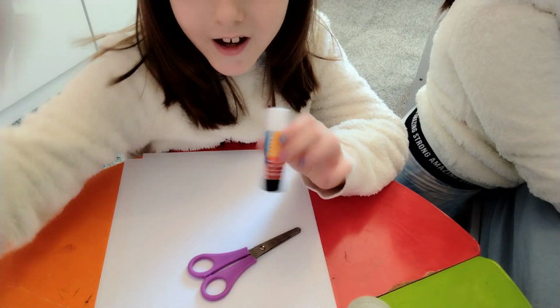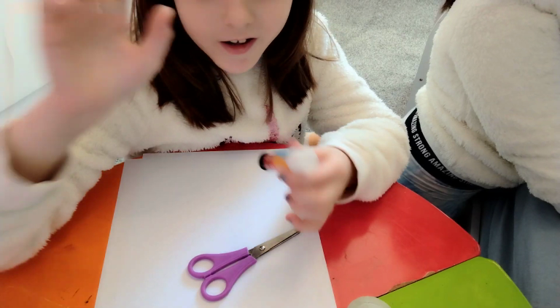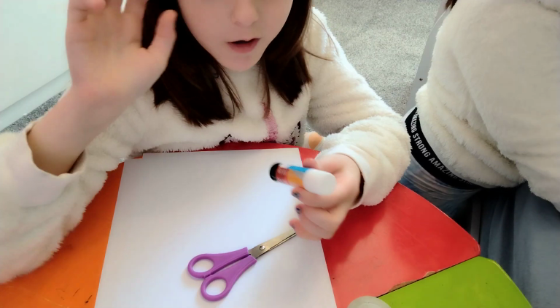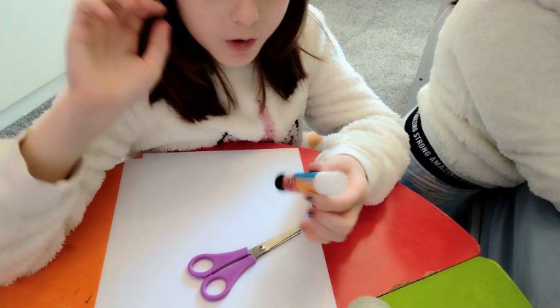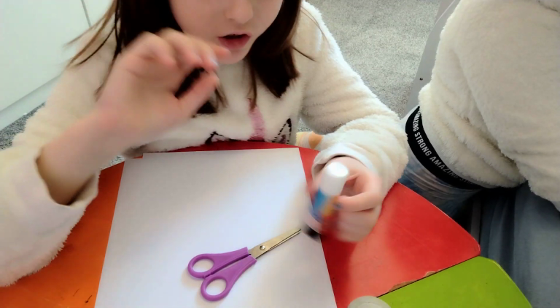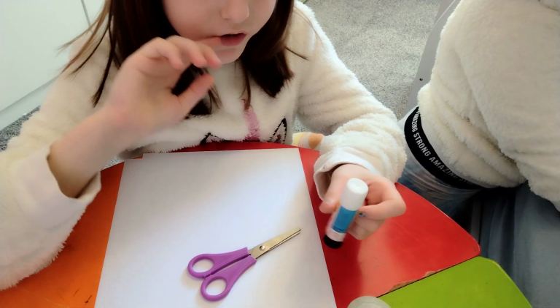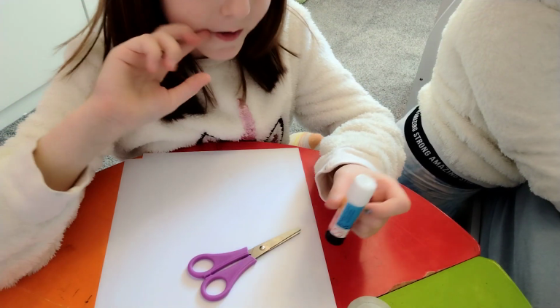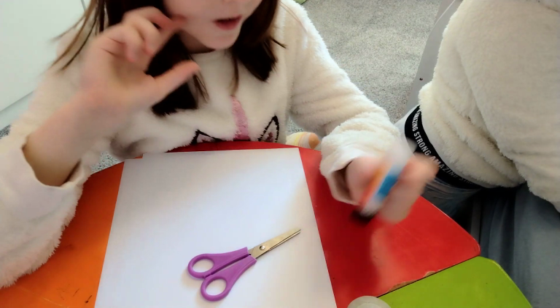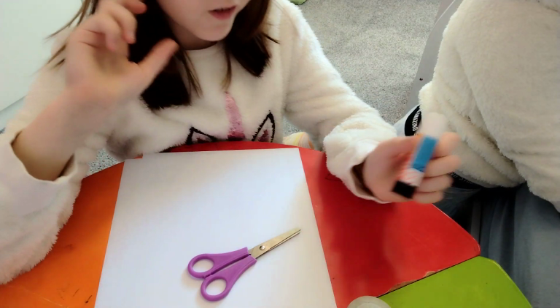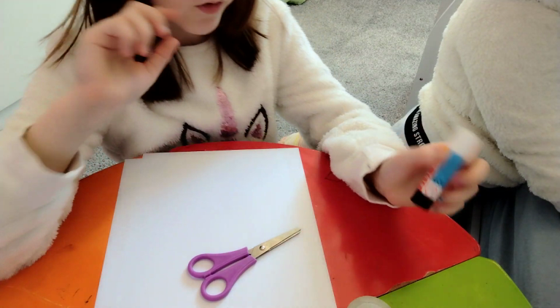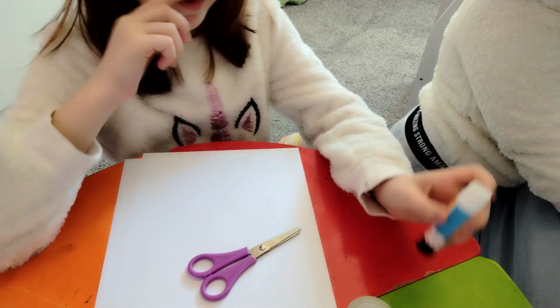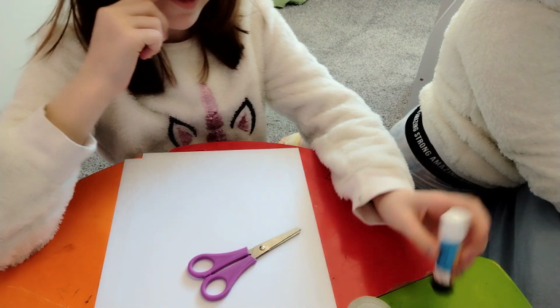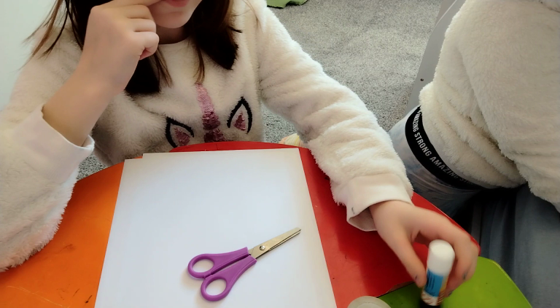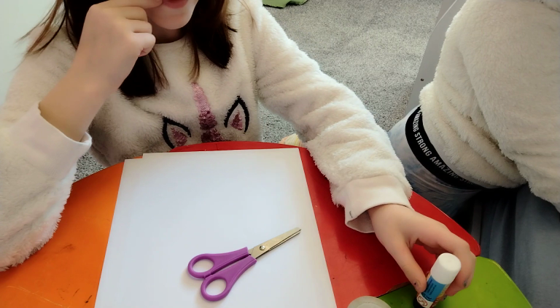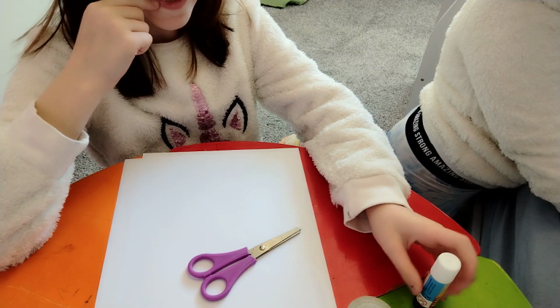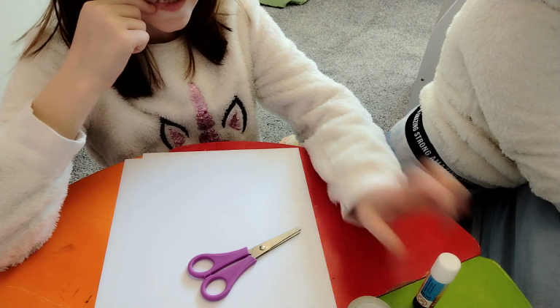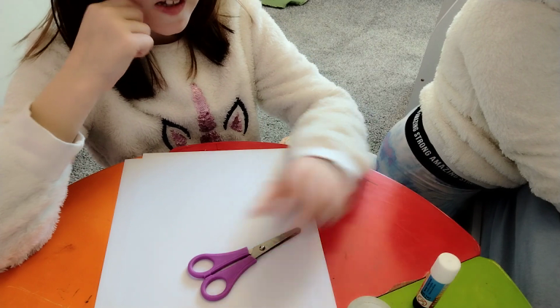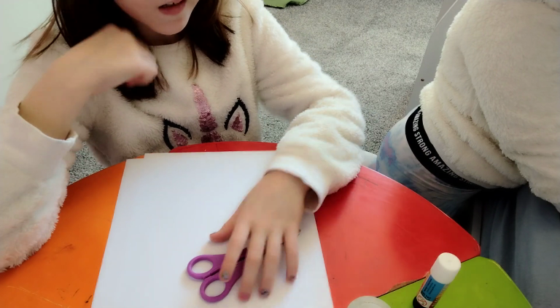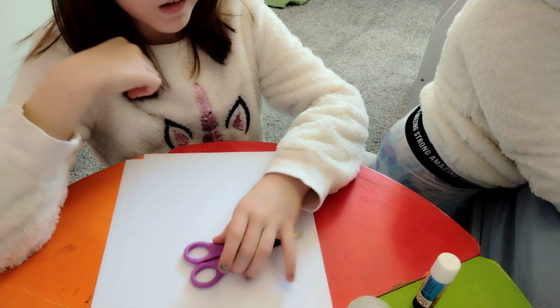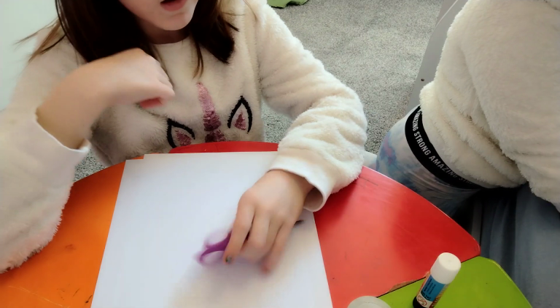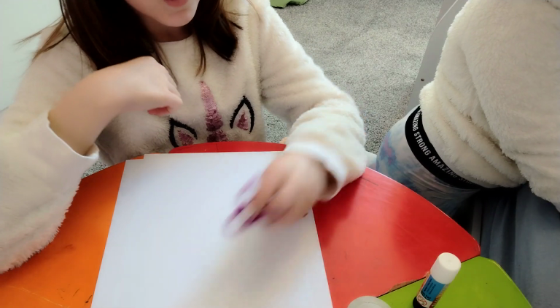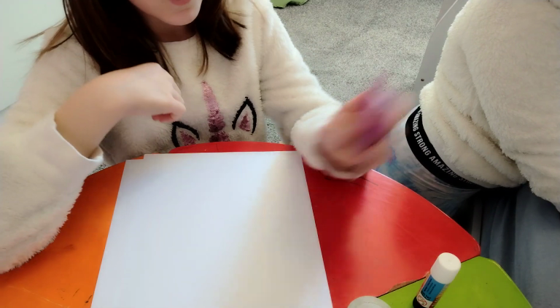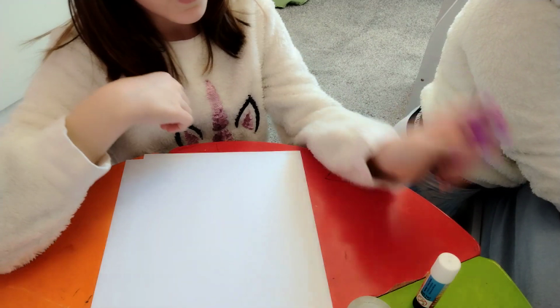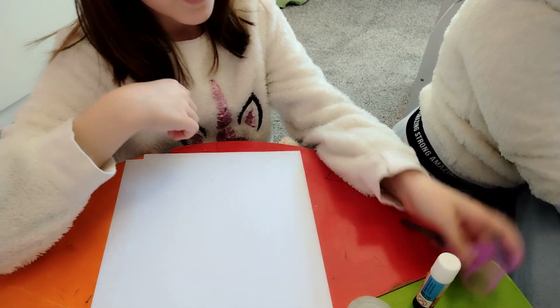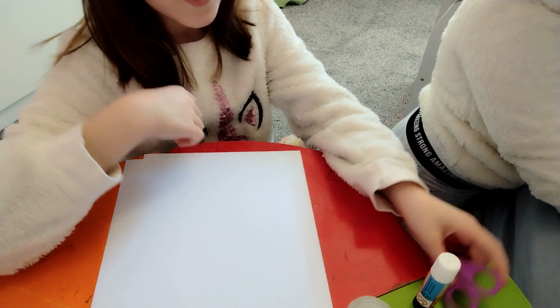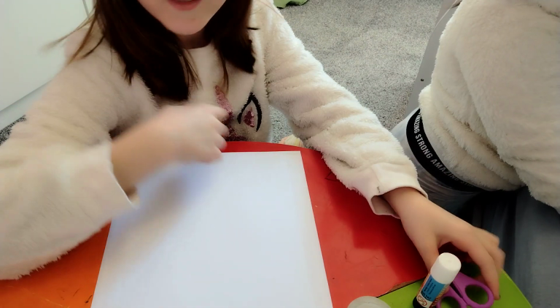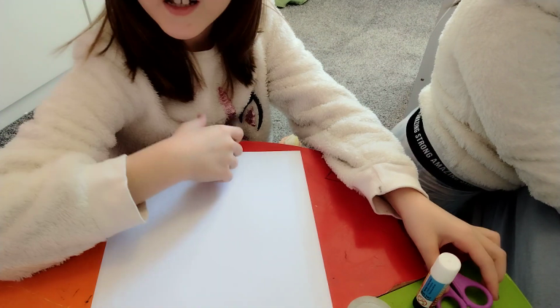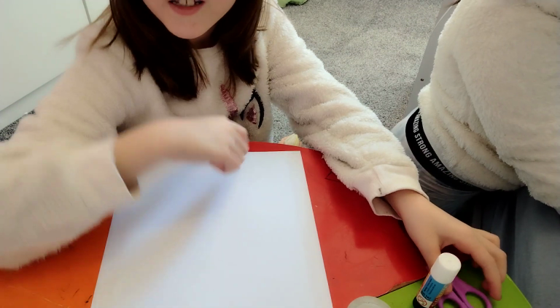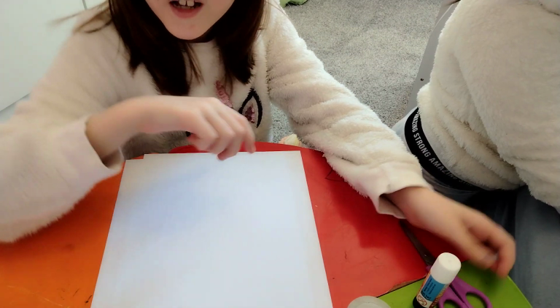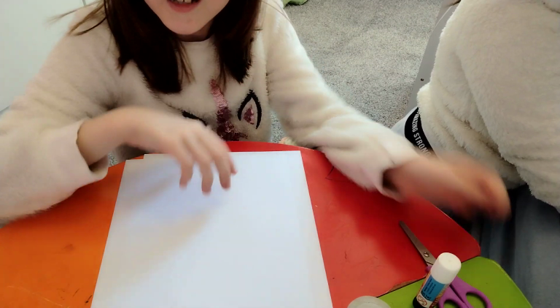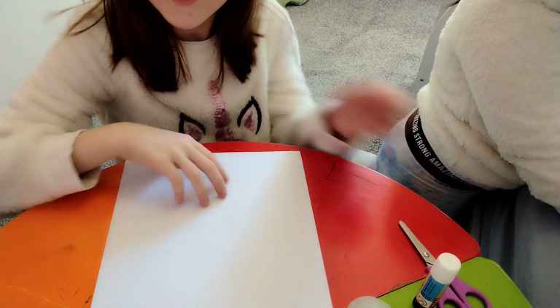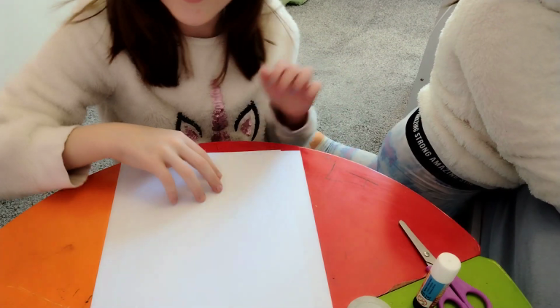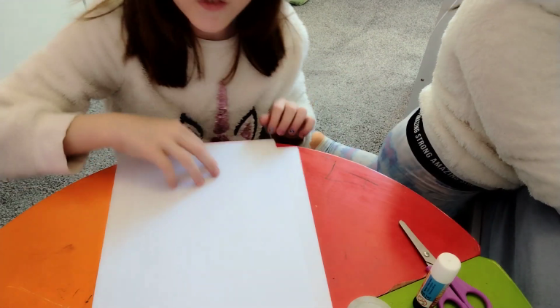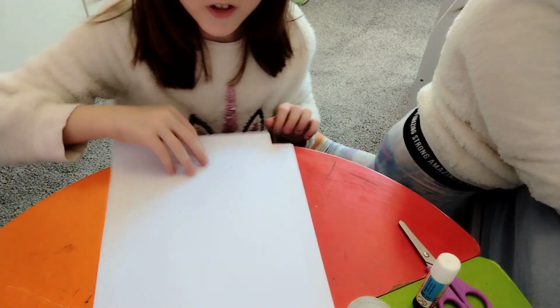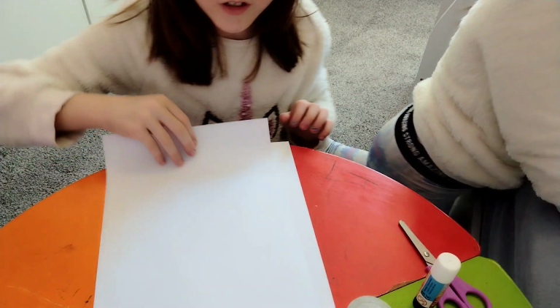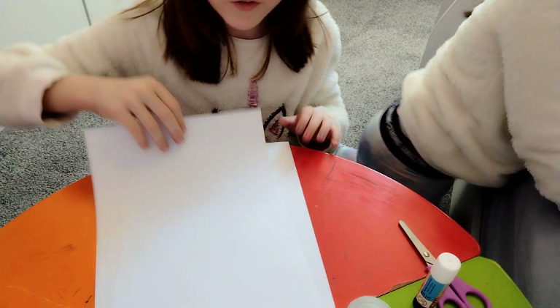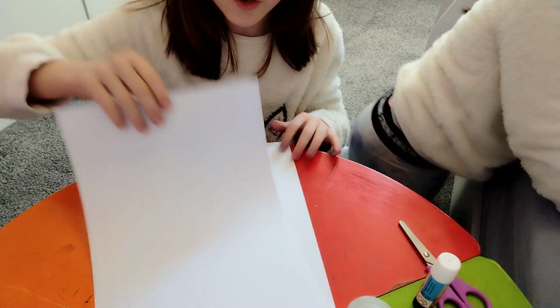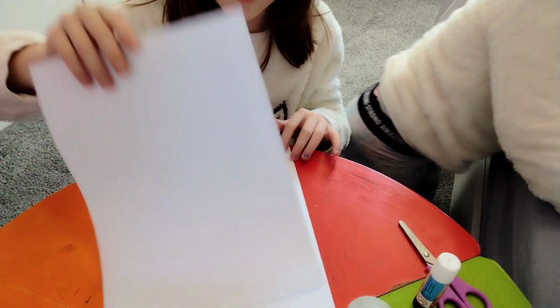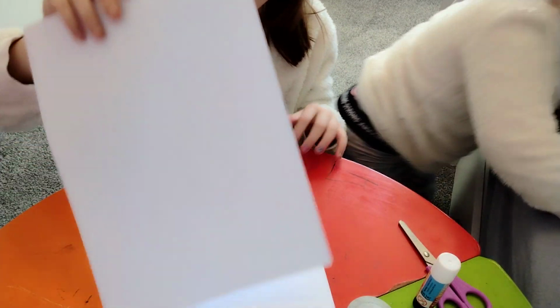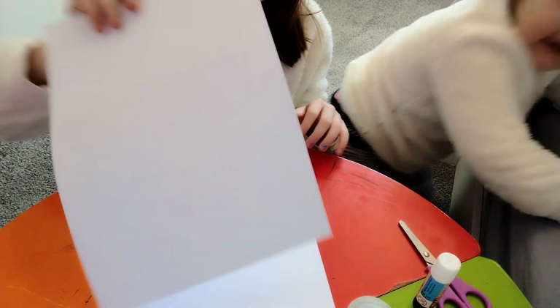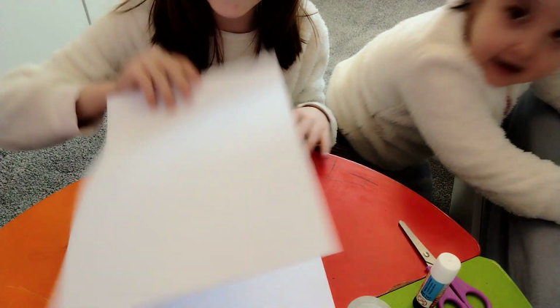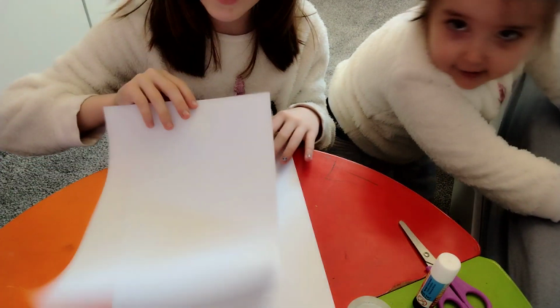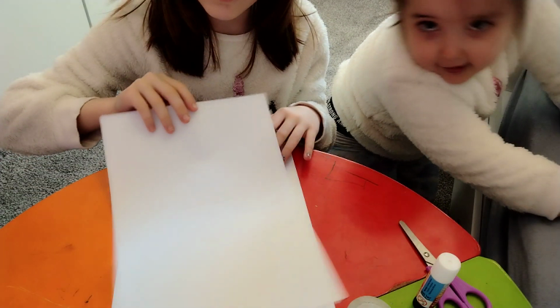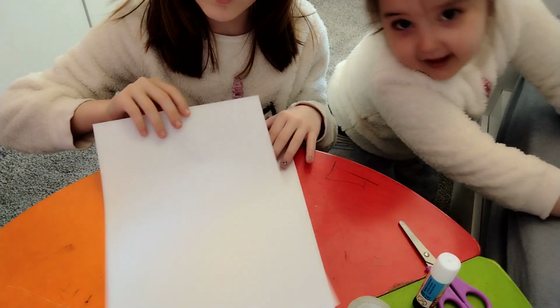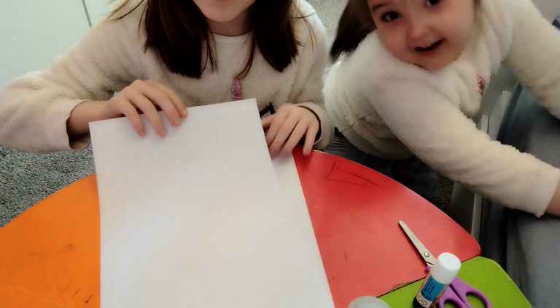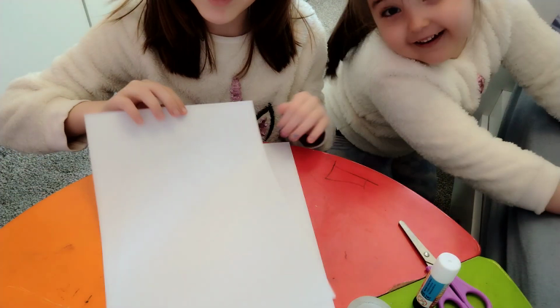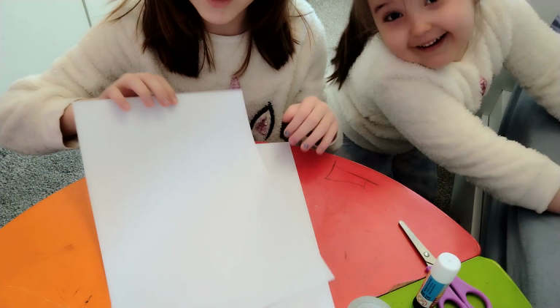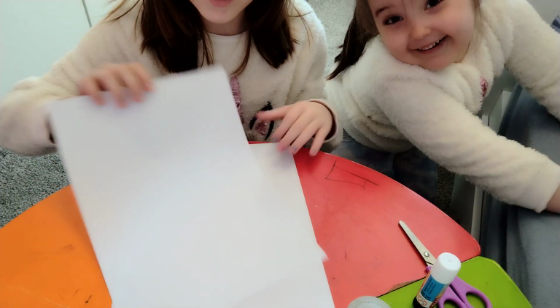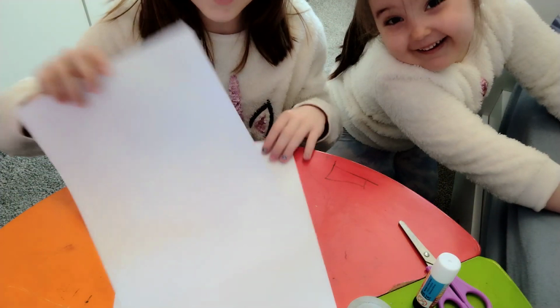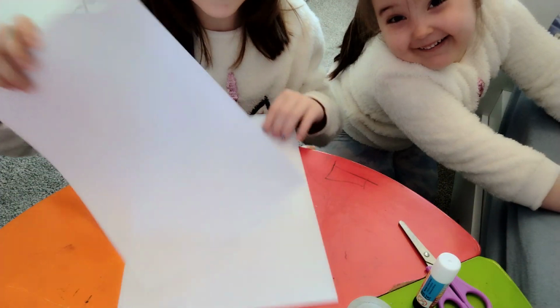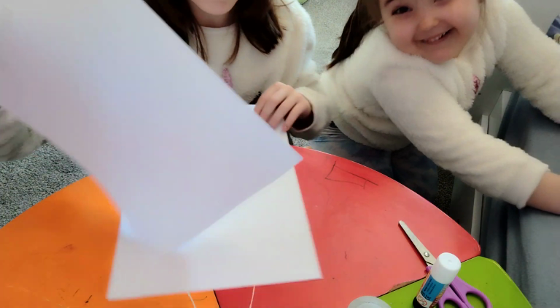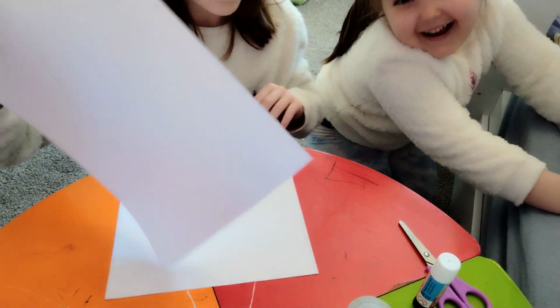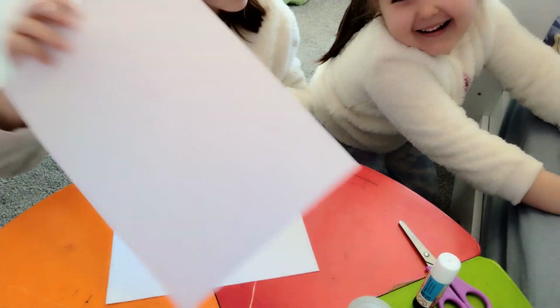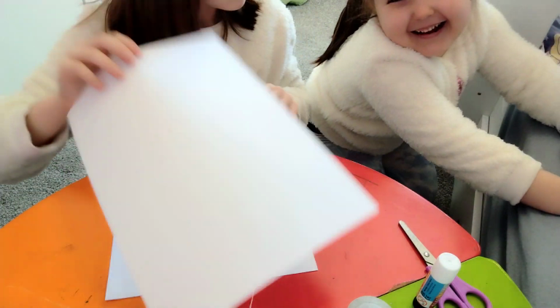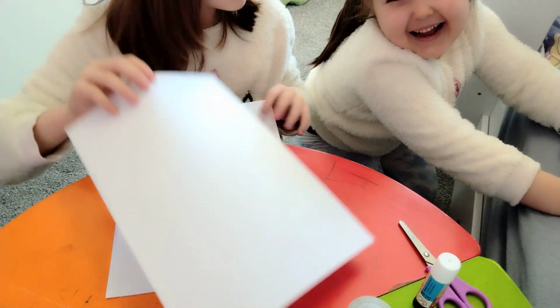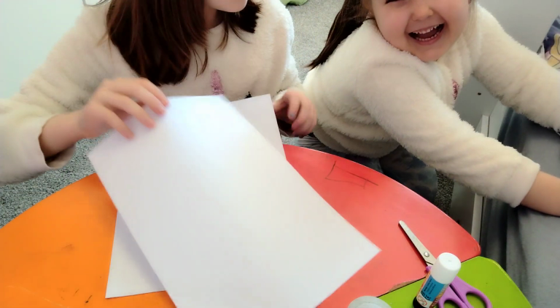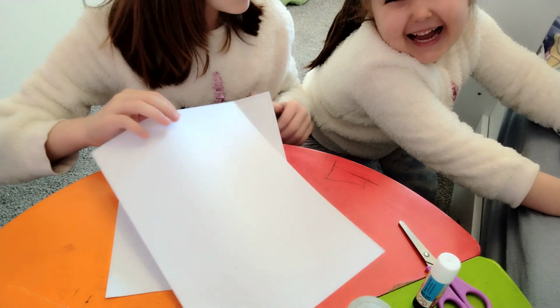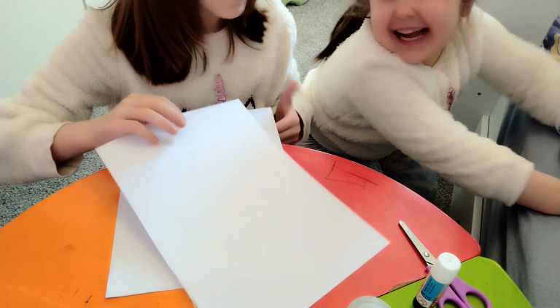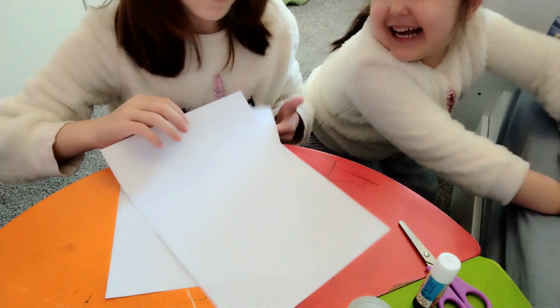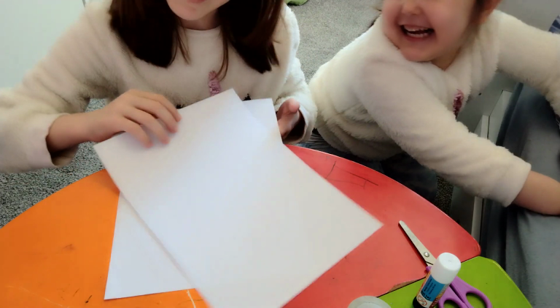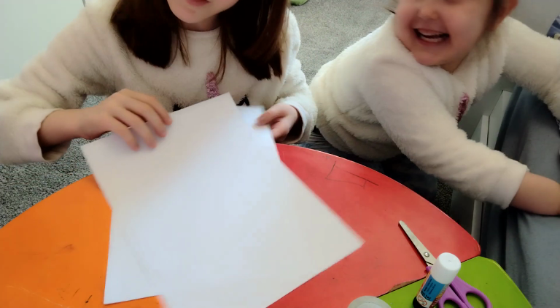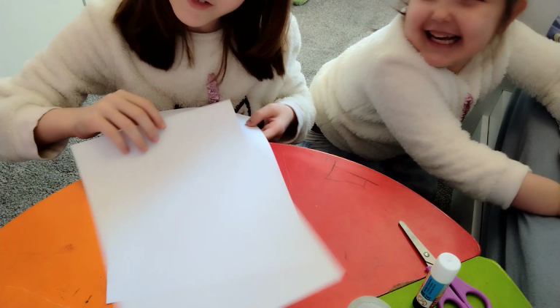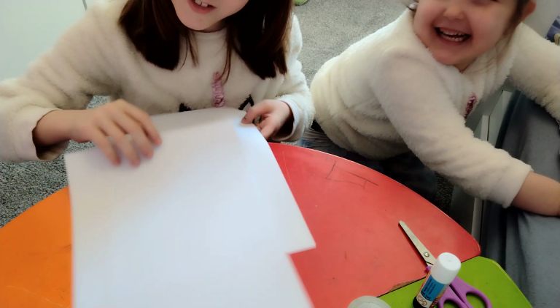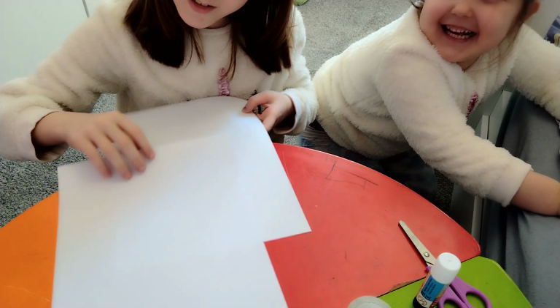I got my glue stick. Let's get started. First of all, get one piece of paper.